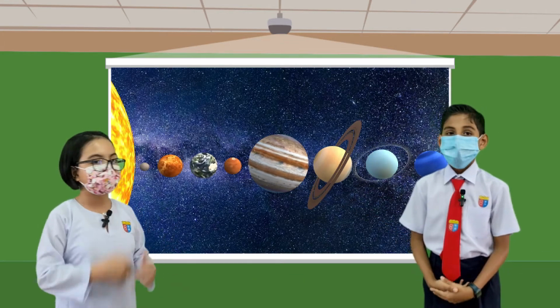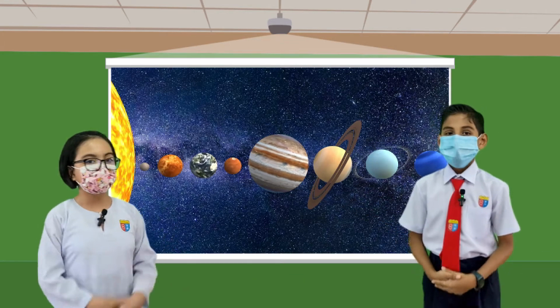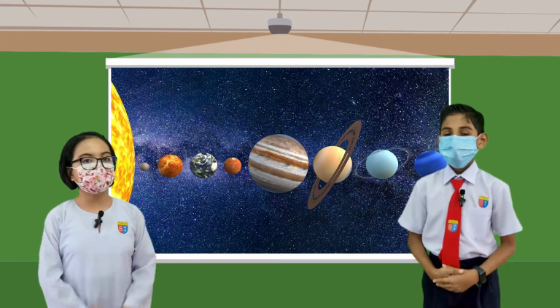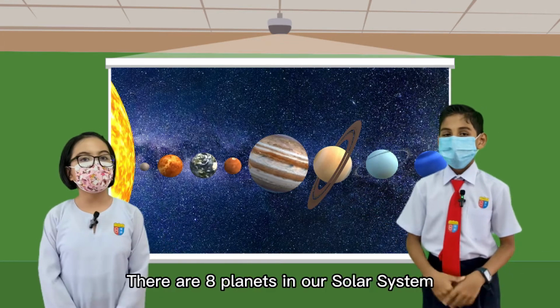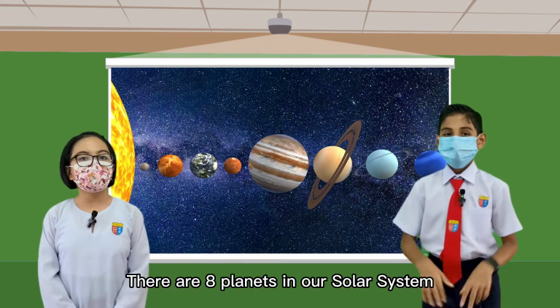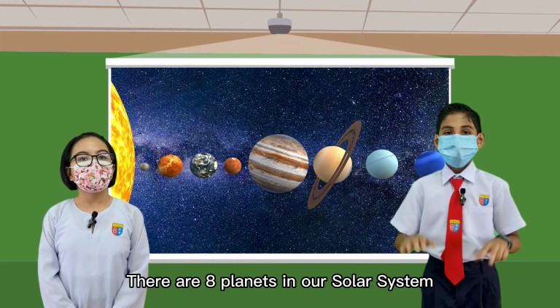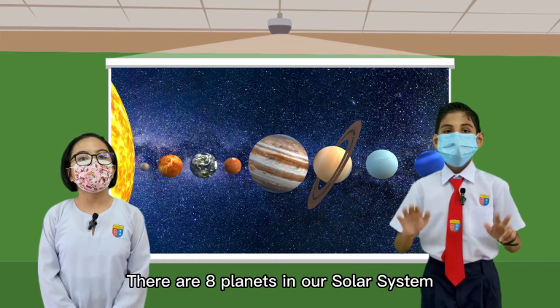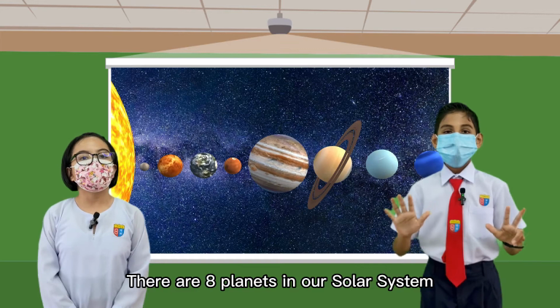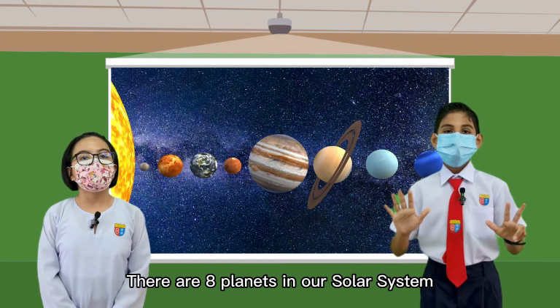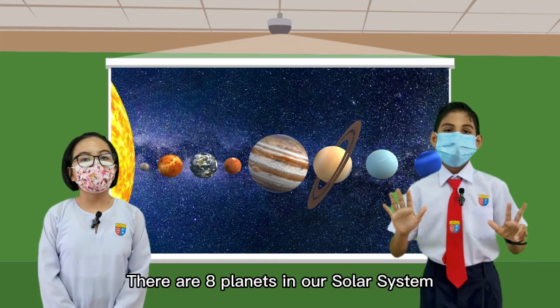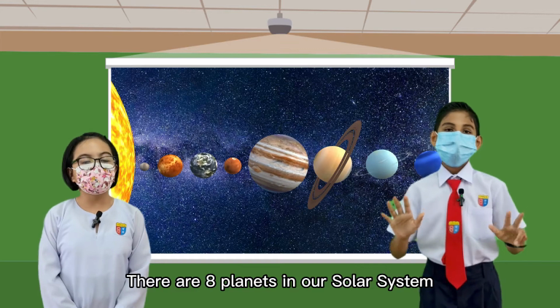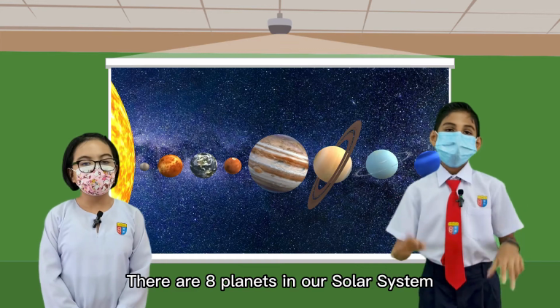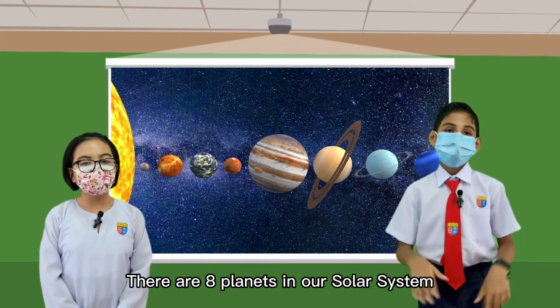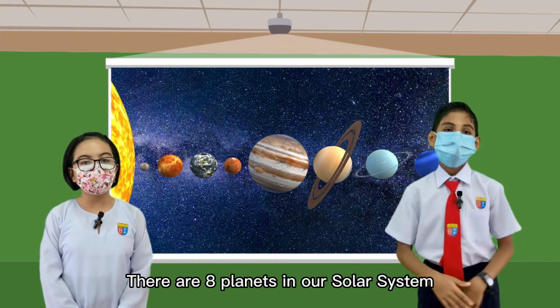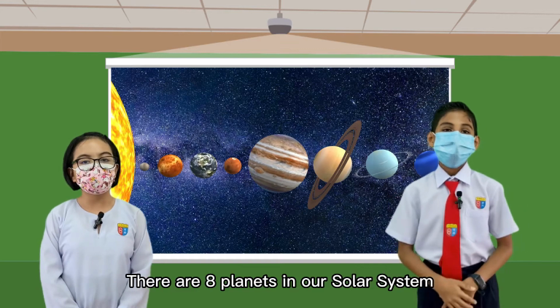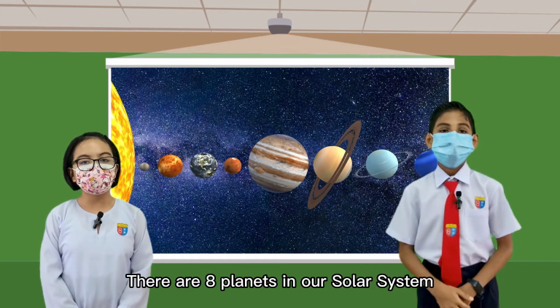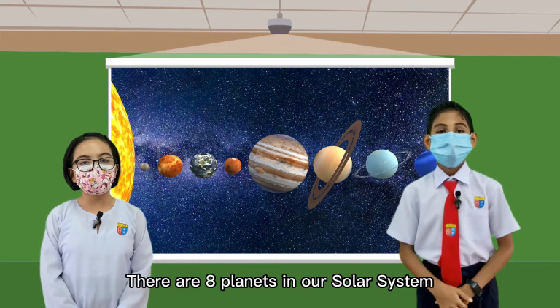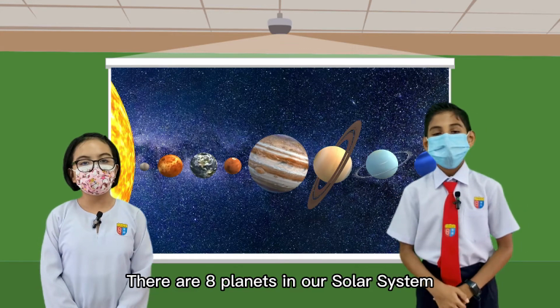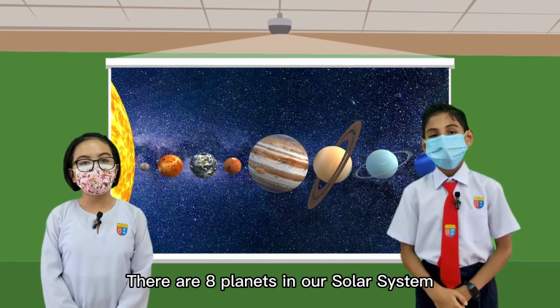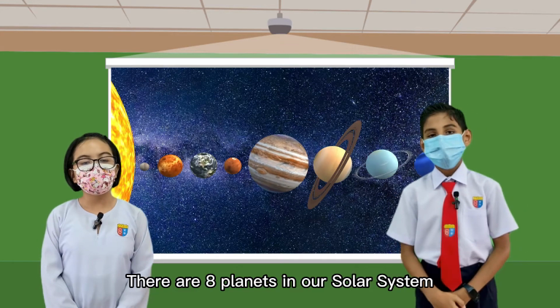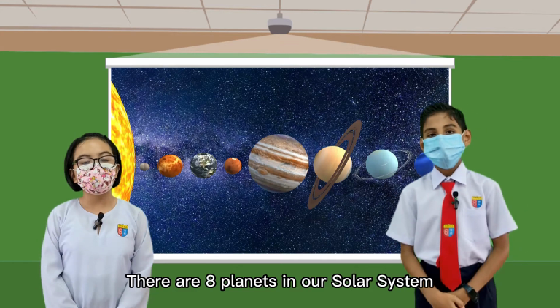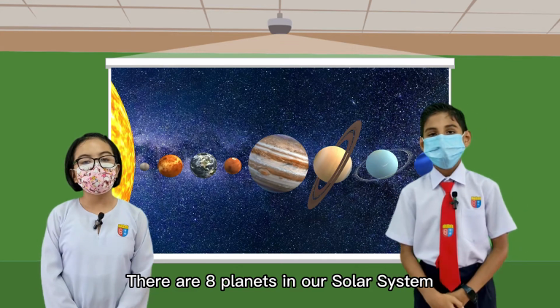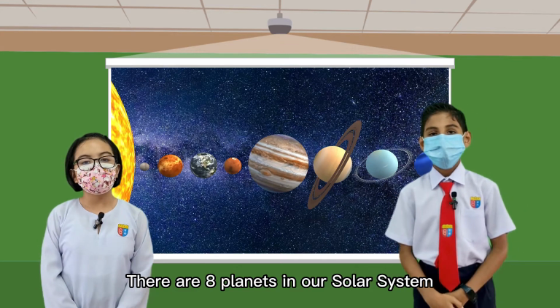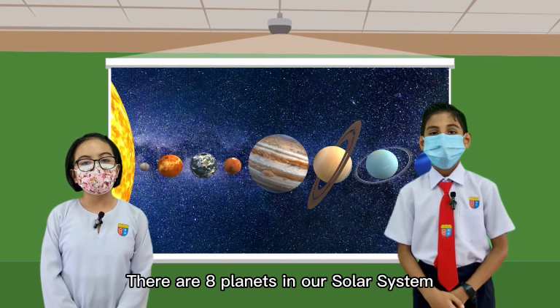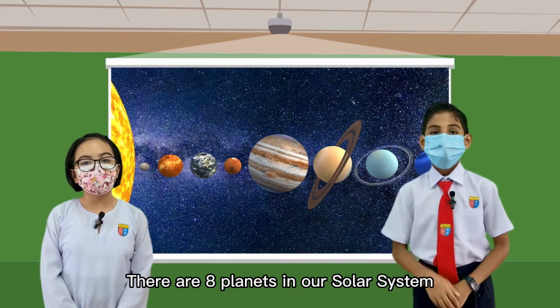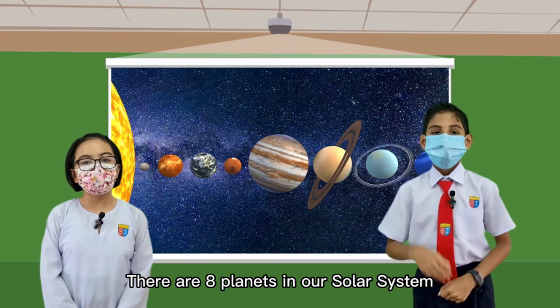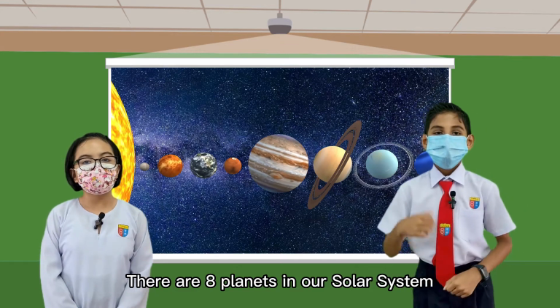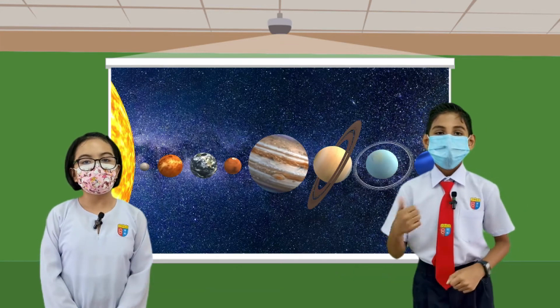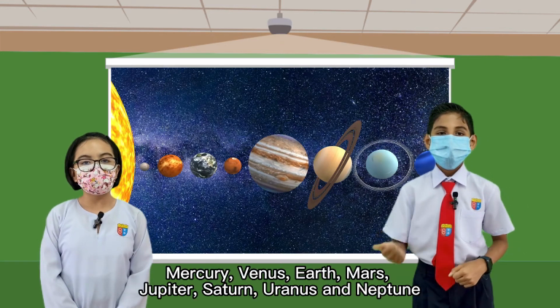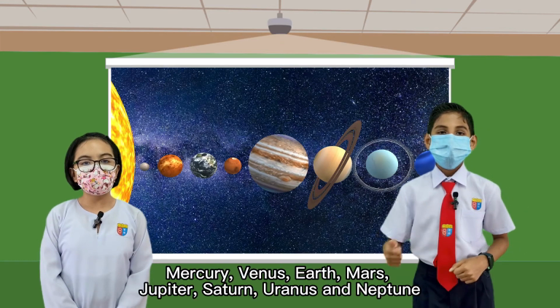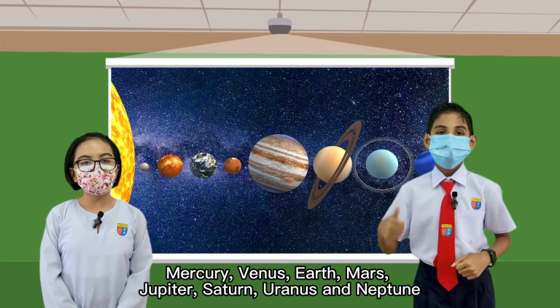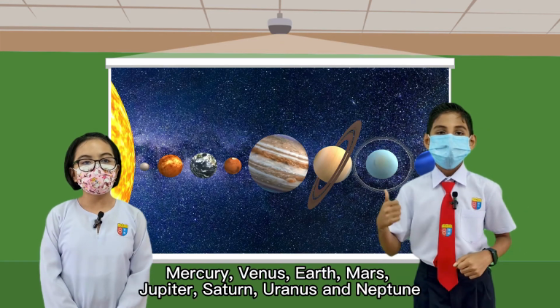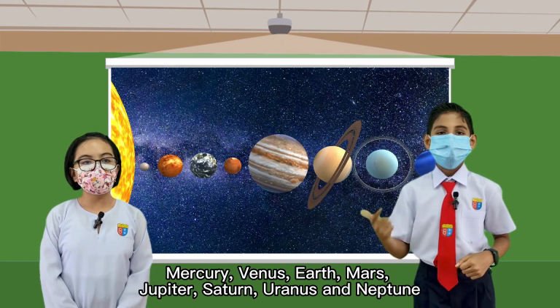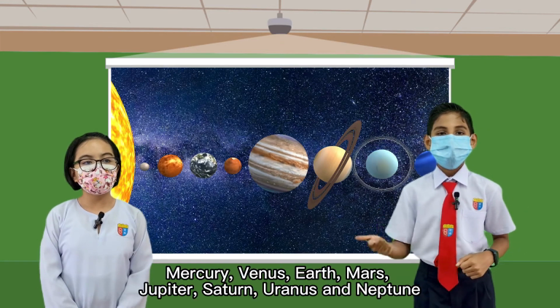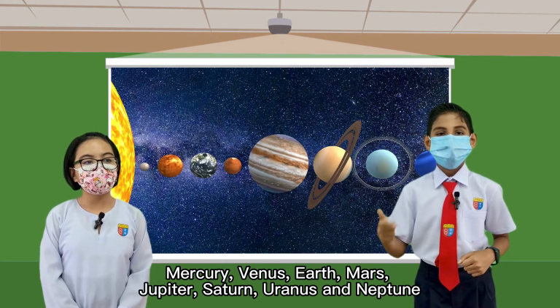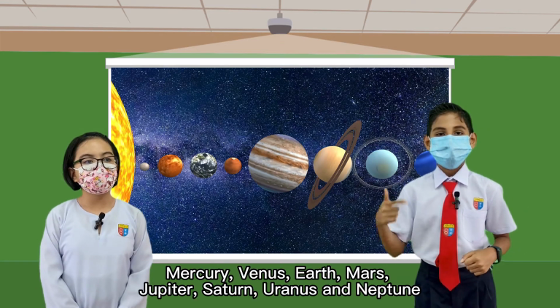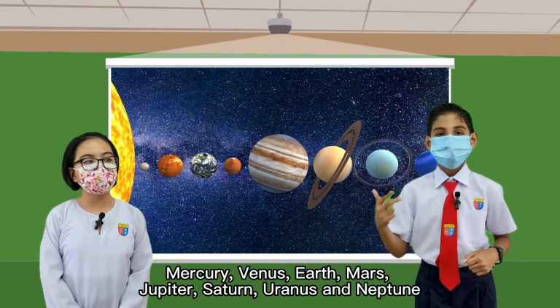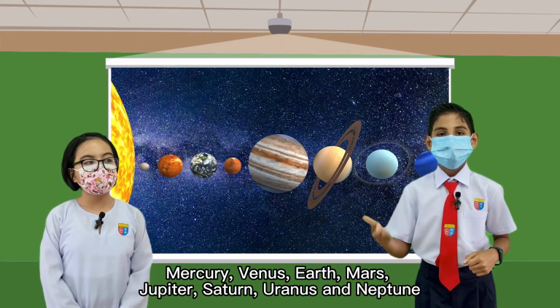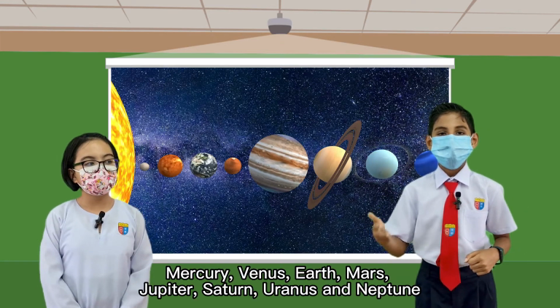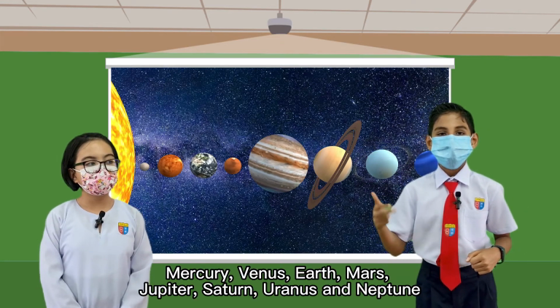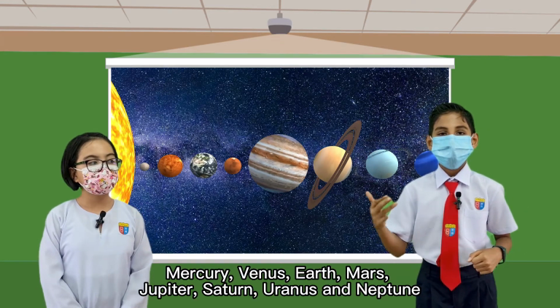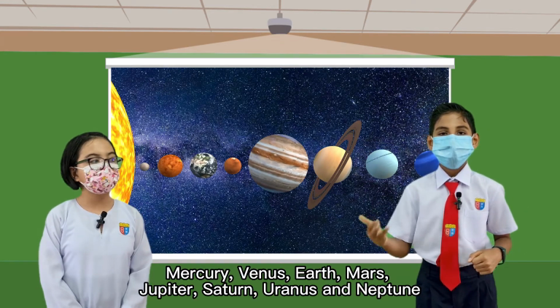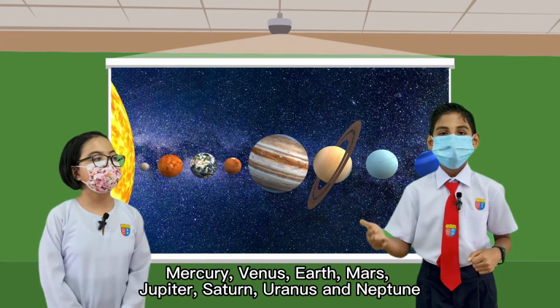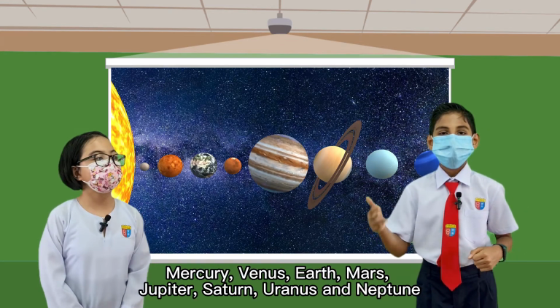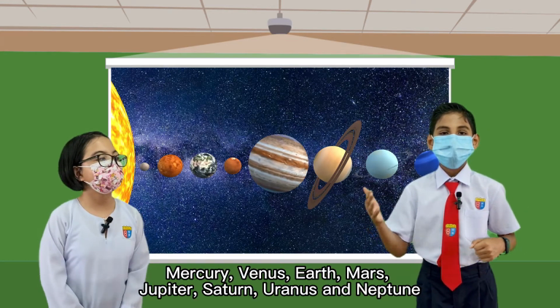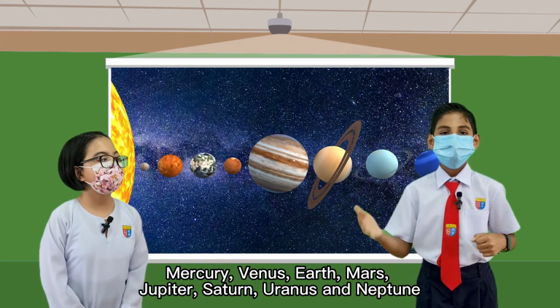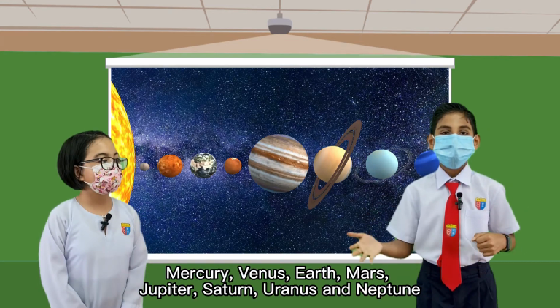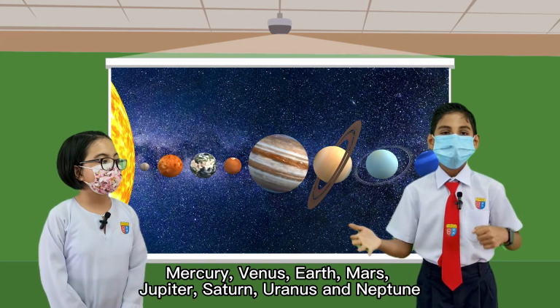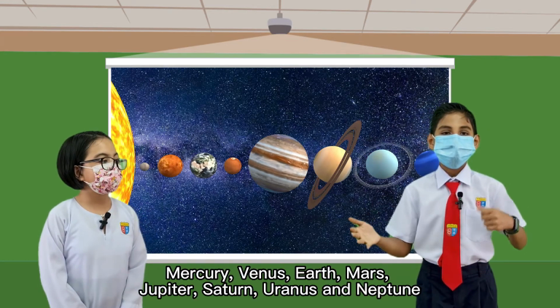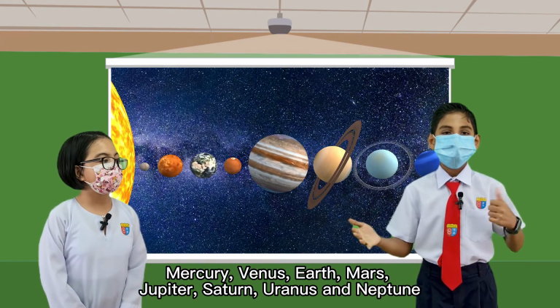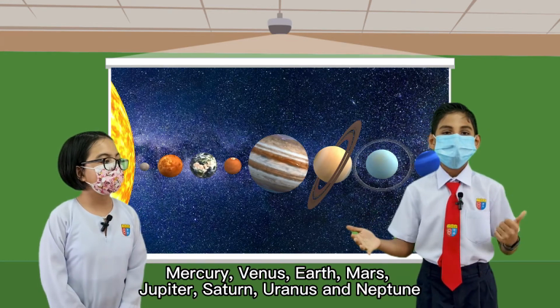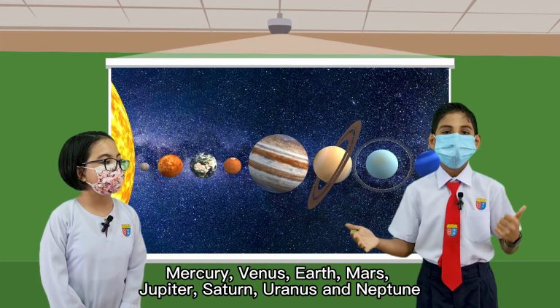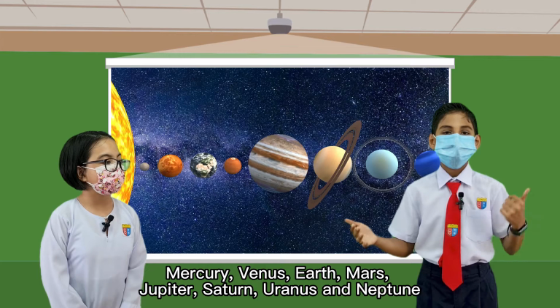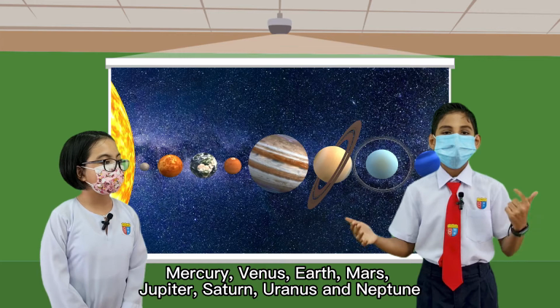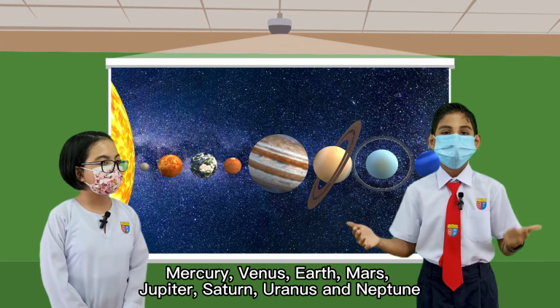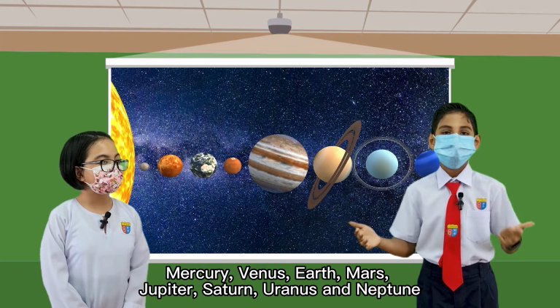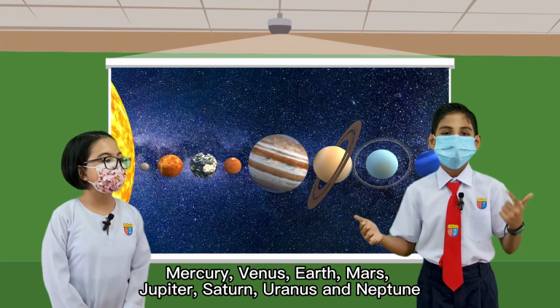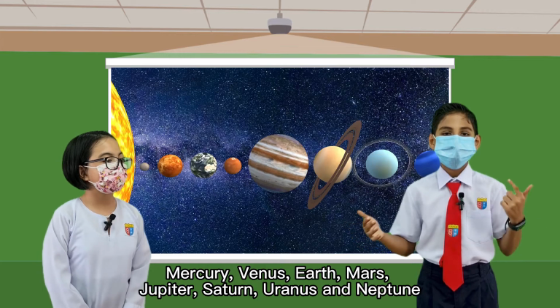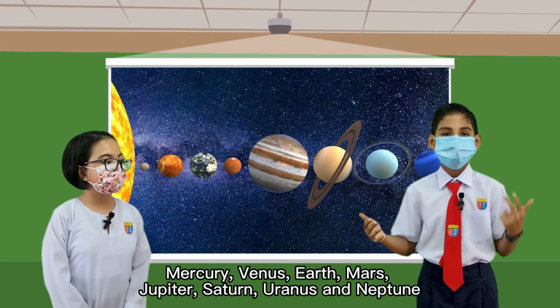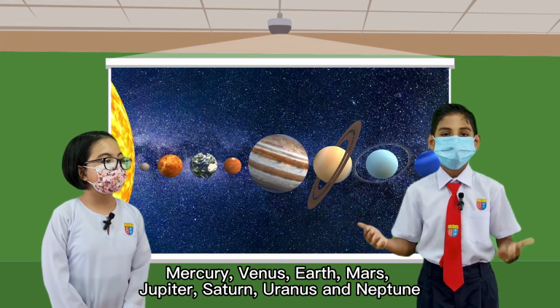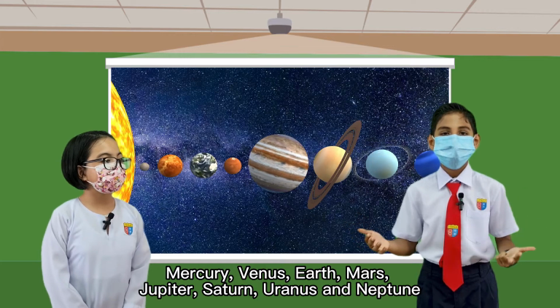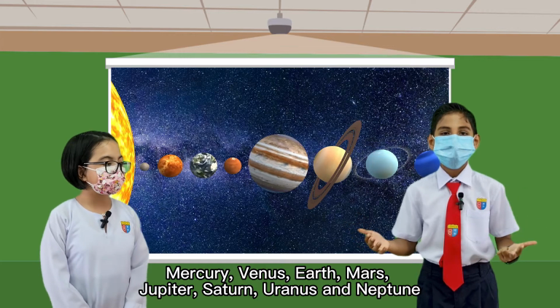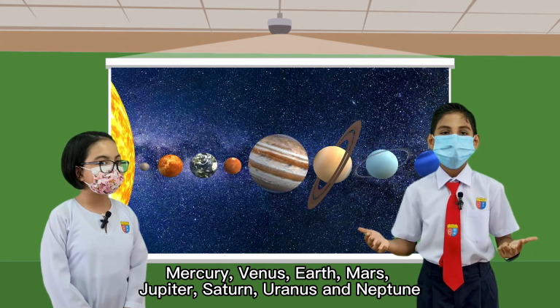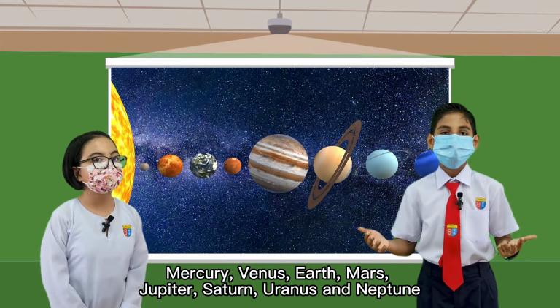There are 8 planets in our solar system: Mercury, Venus, Earth, Mars, Jupiter, Saturn, Uranus, and Neptune.